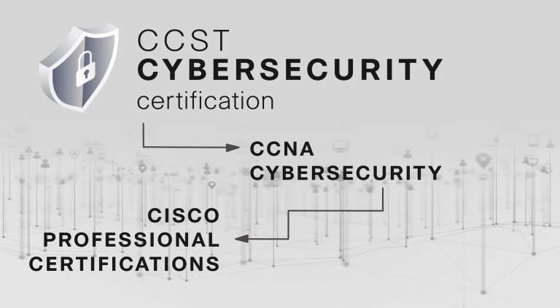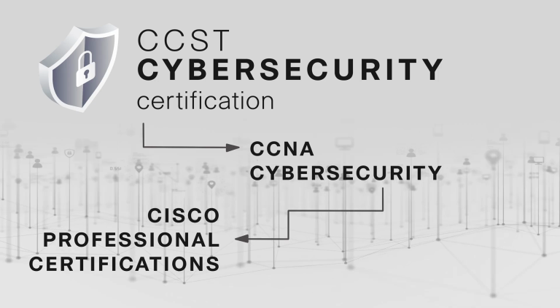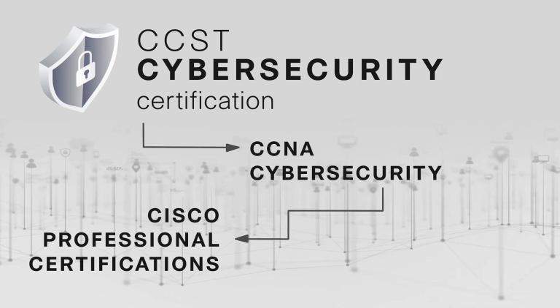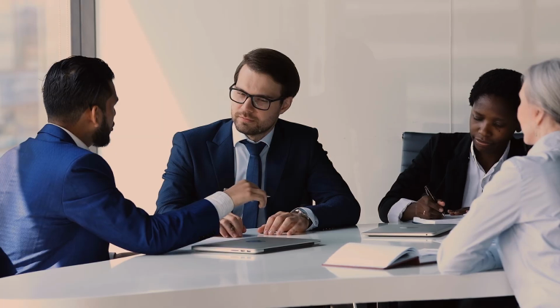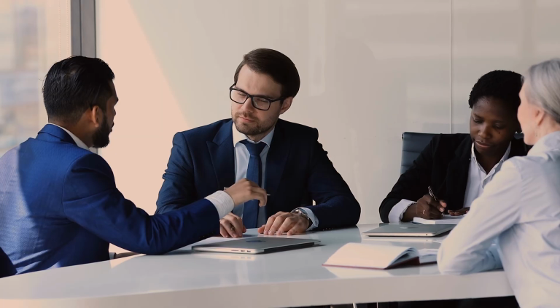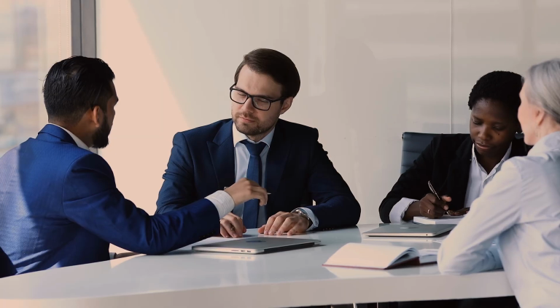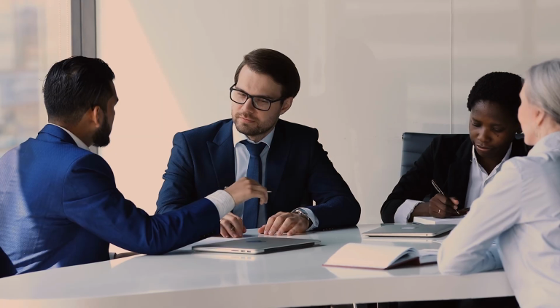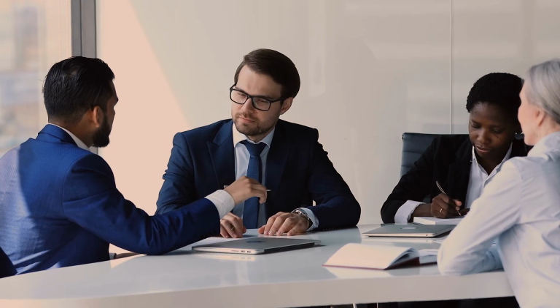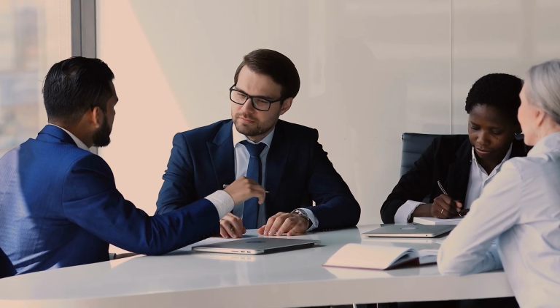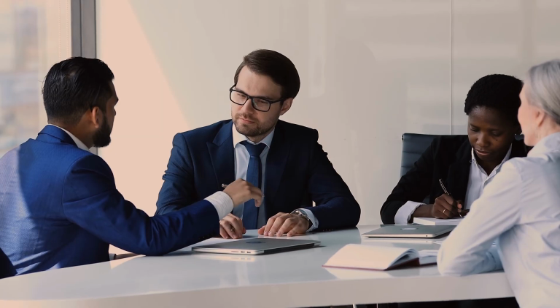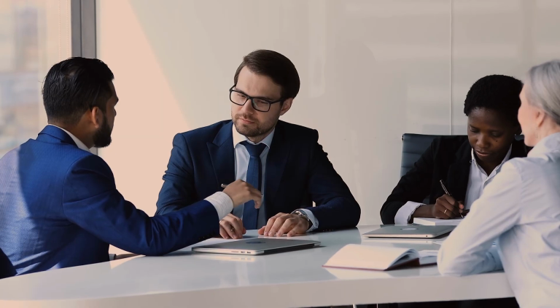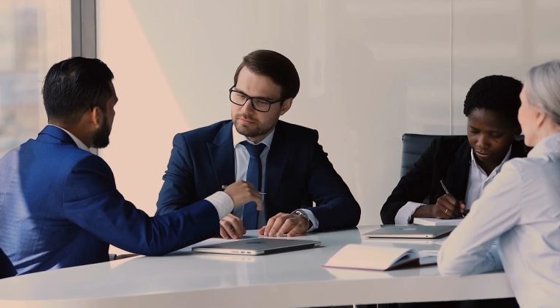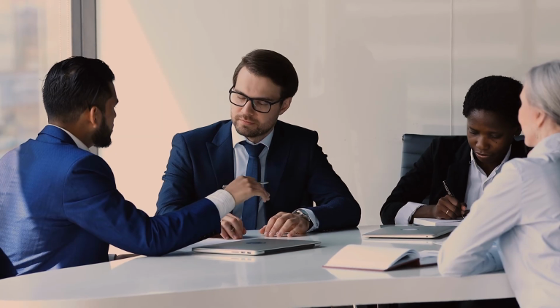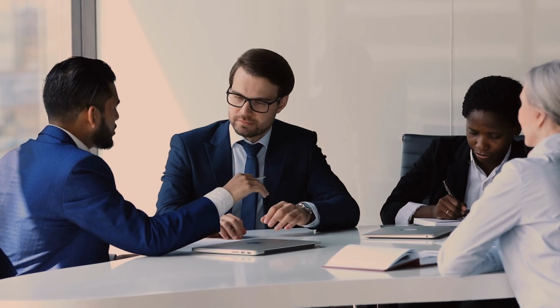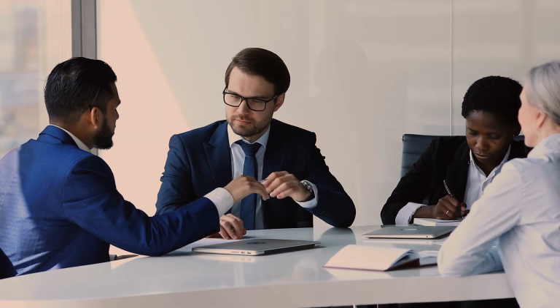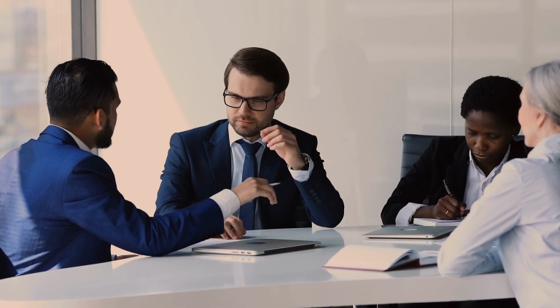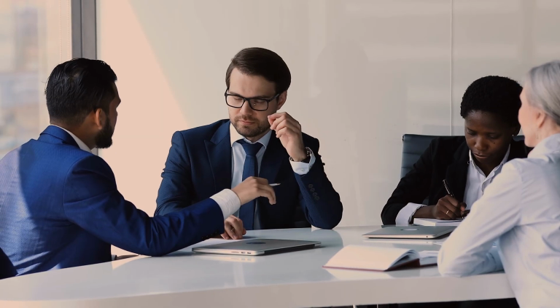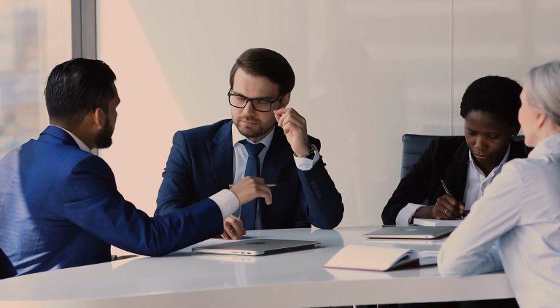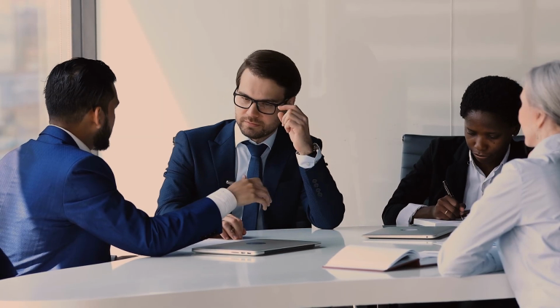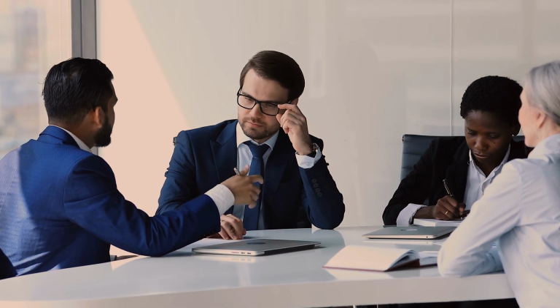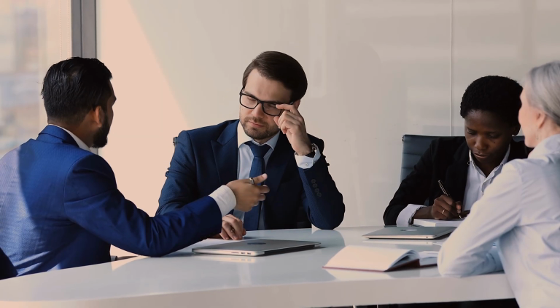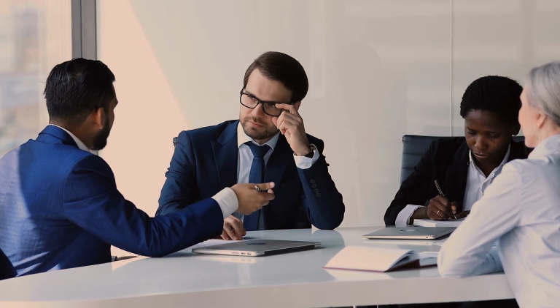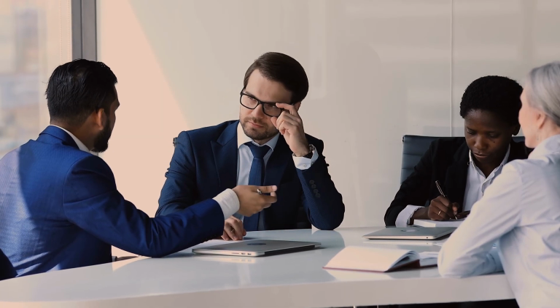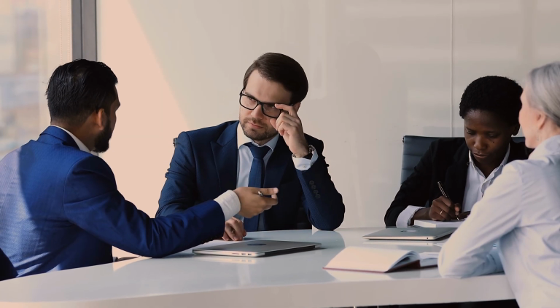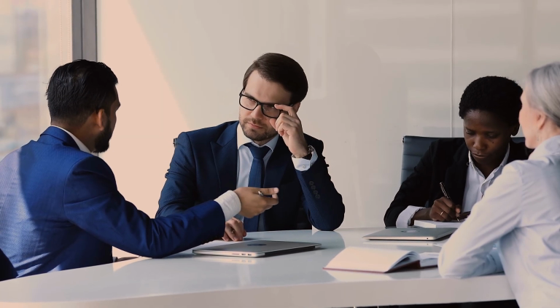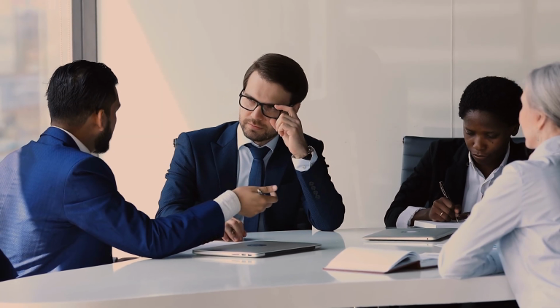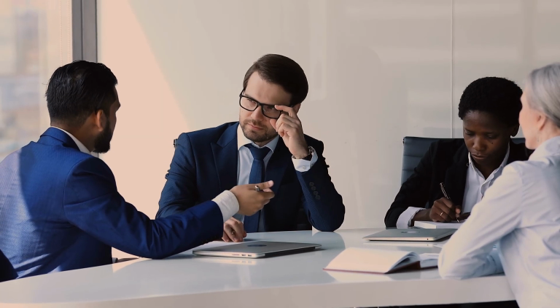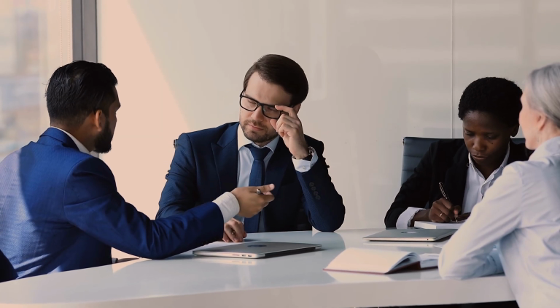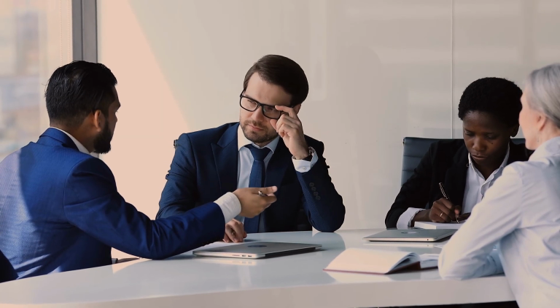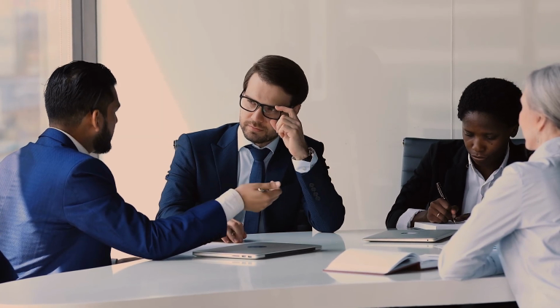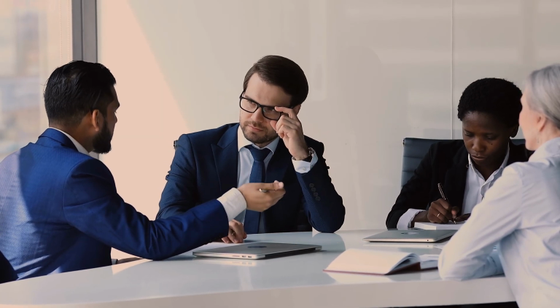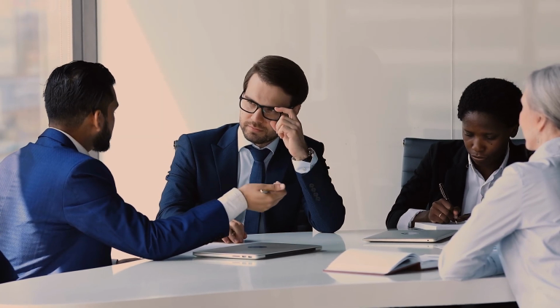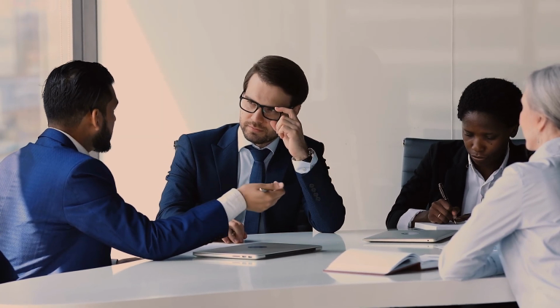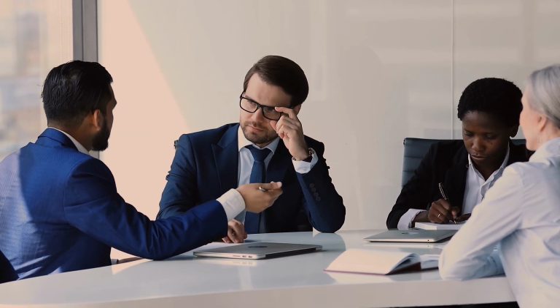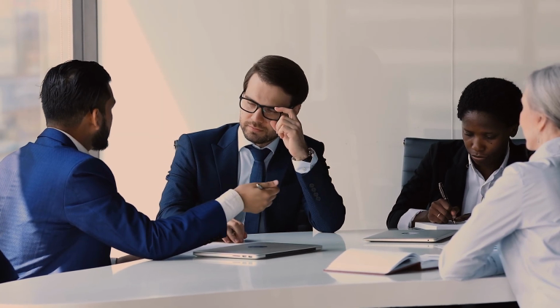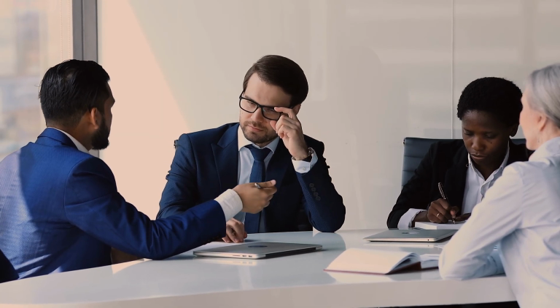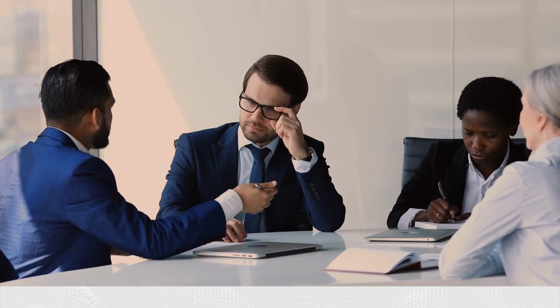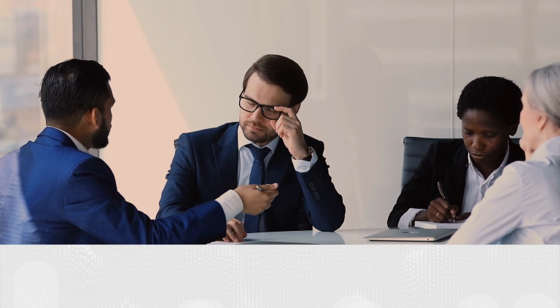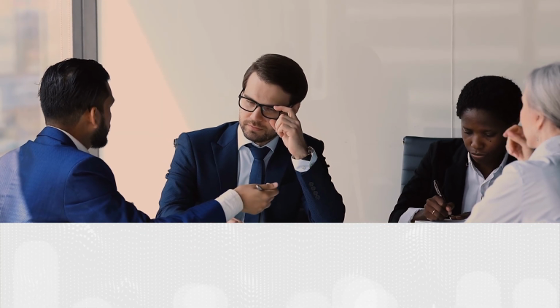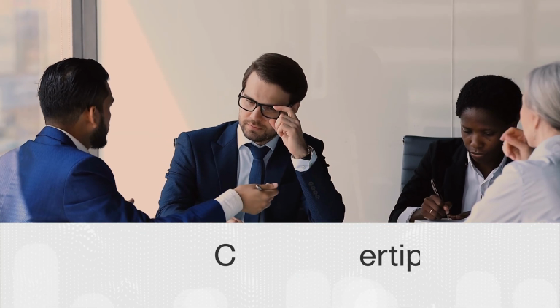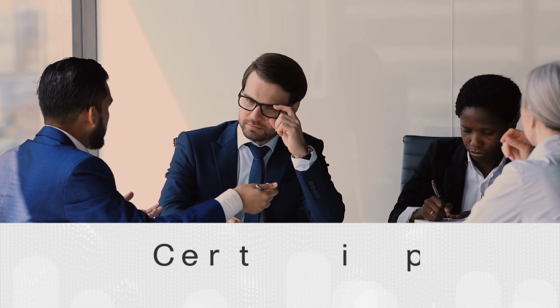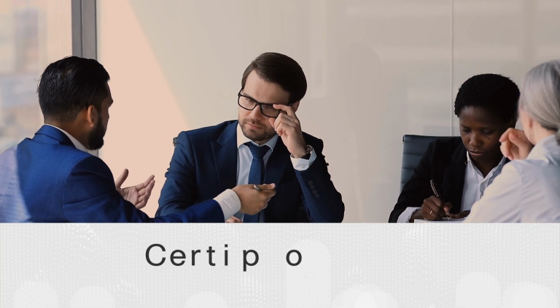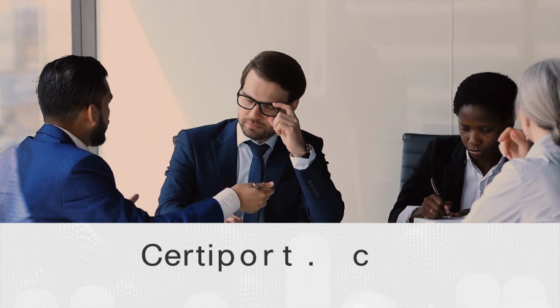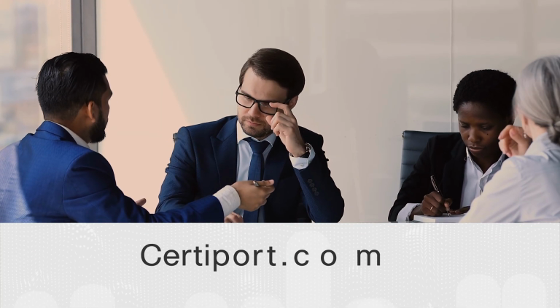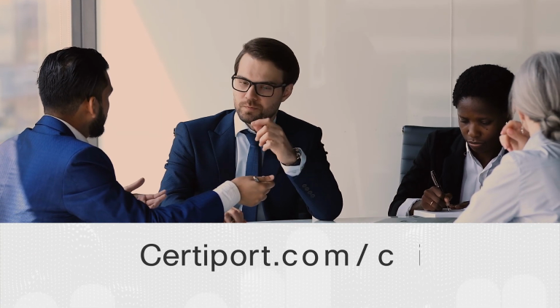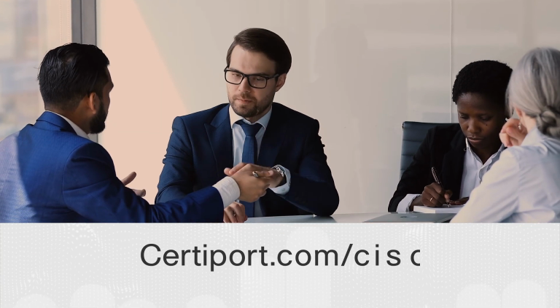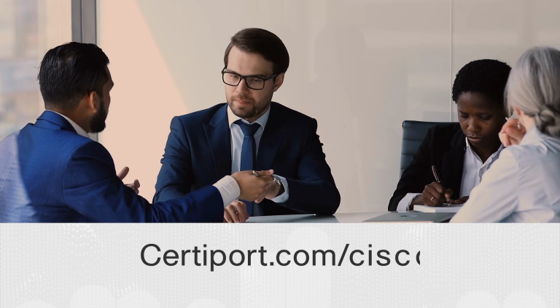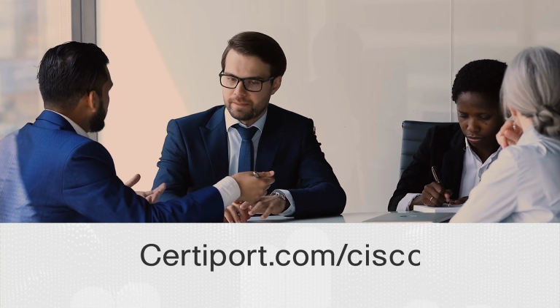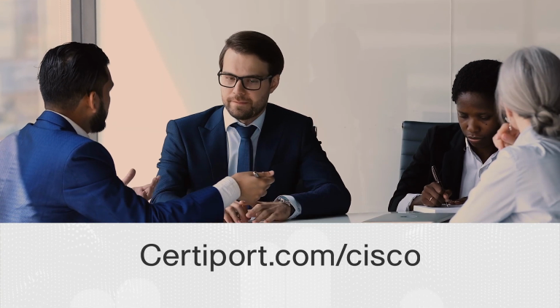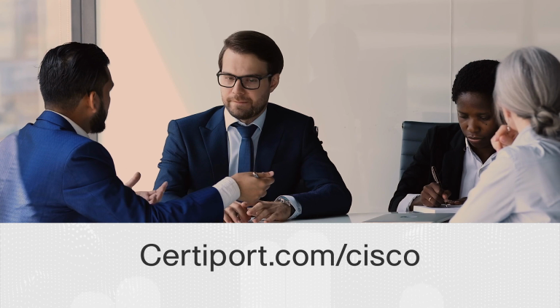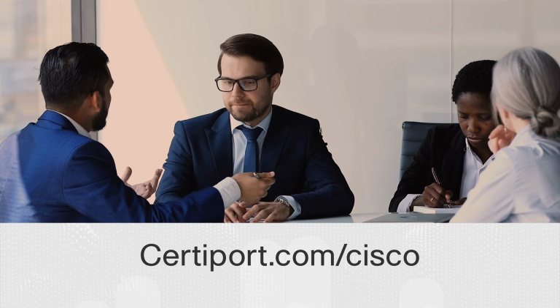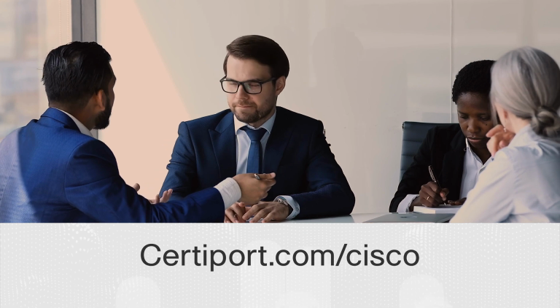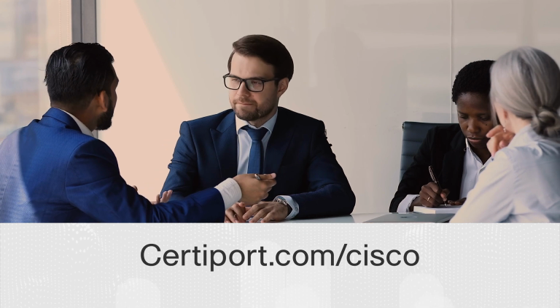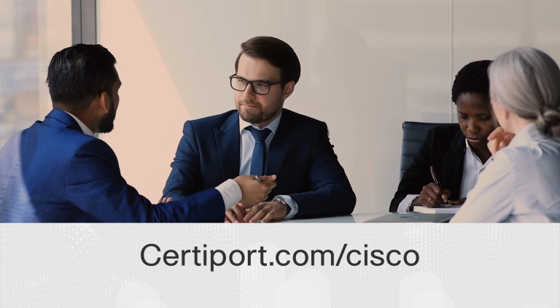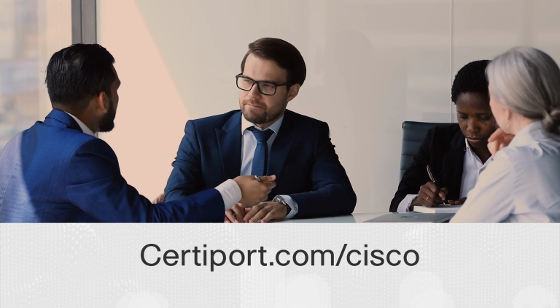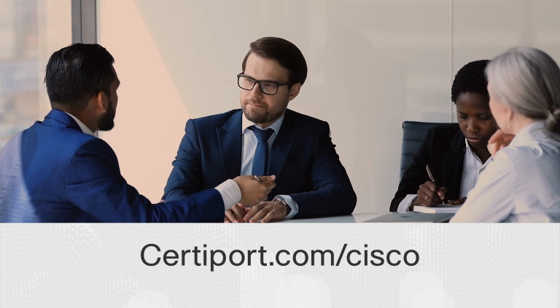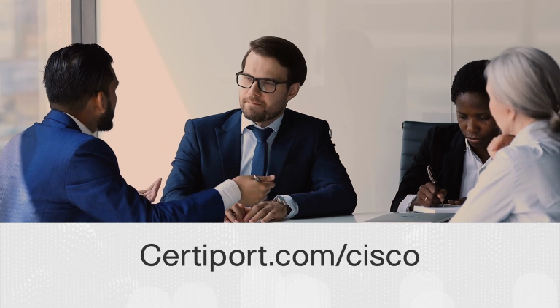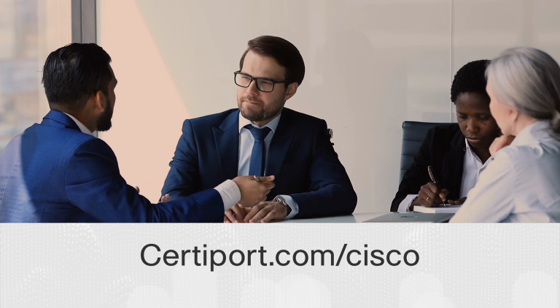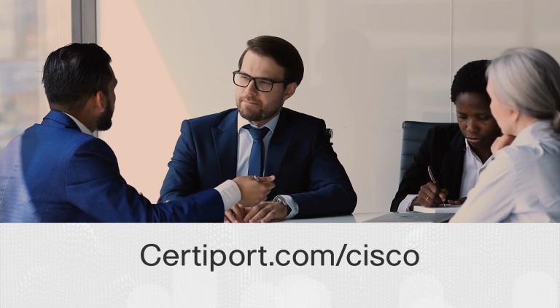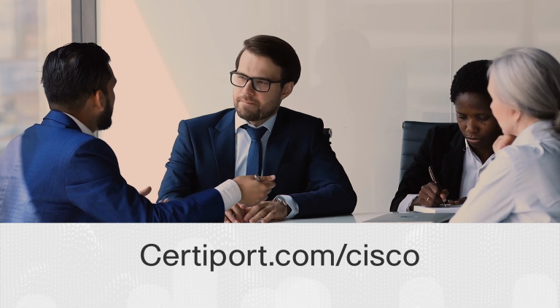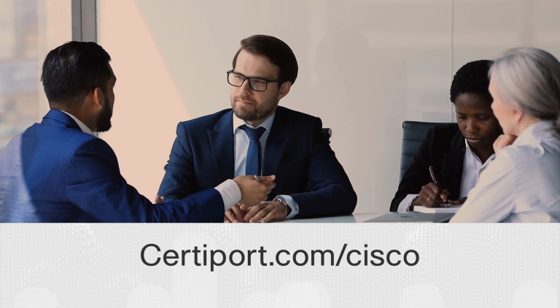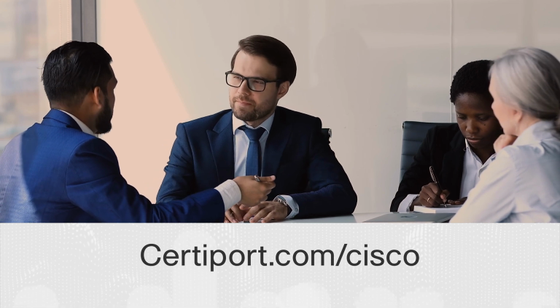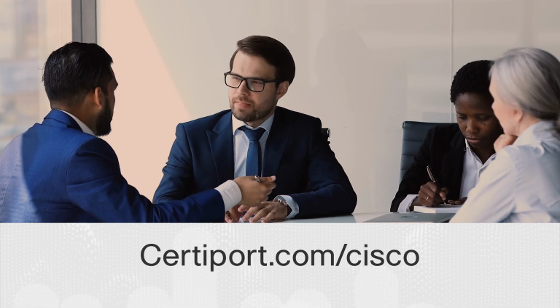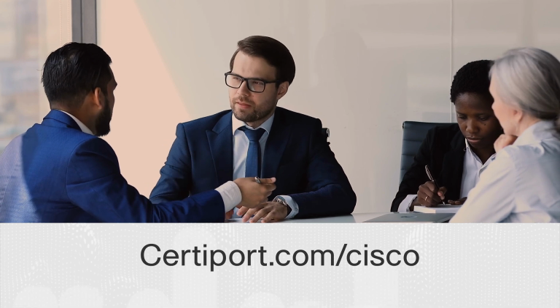Learn more today by contacting your local CertiPort representative or visiting CertiPort.com/Cisco.